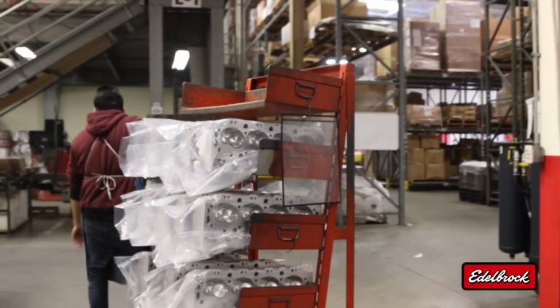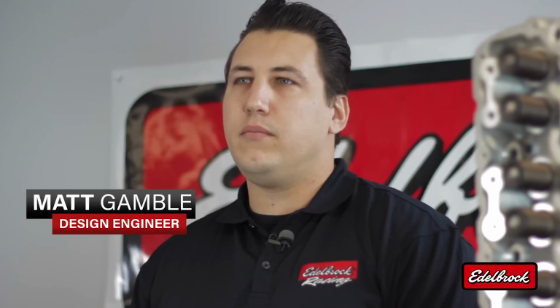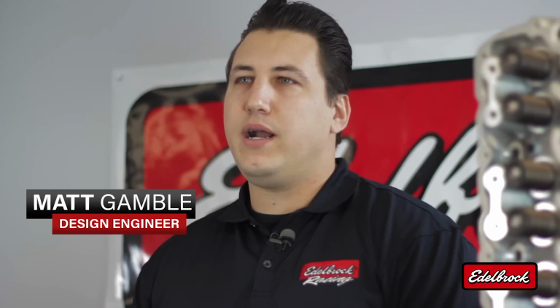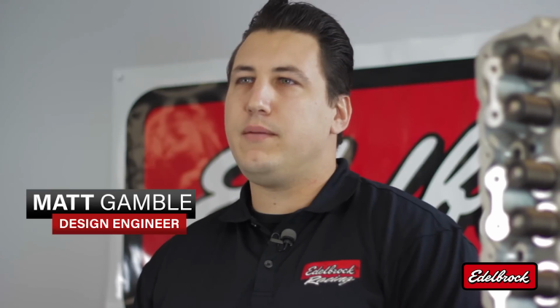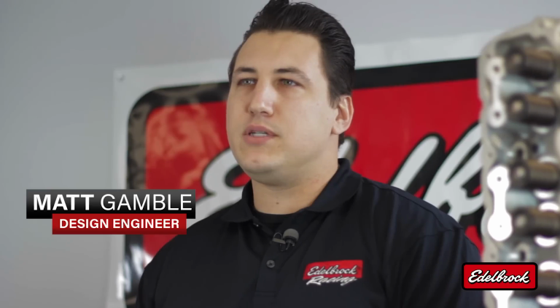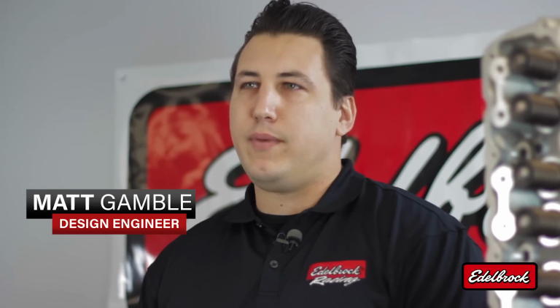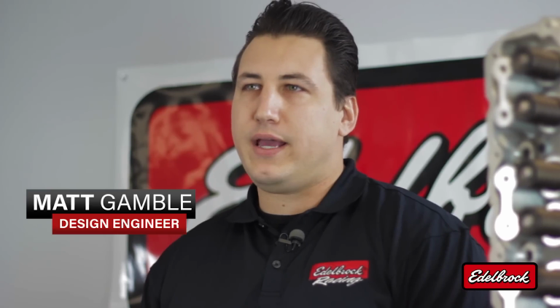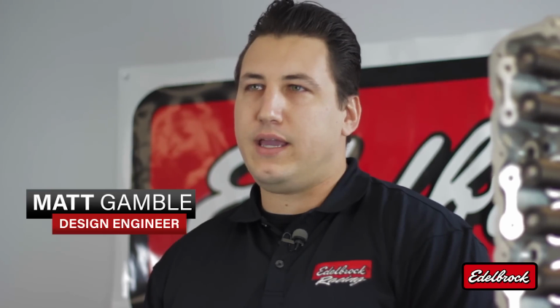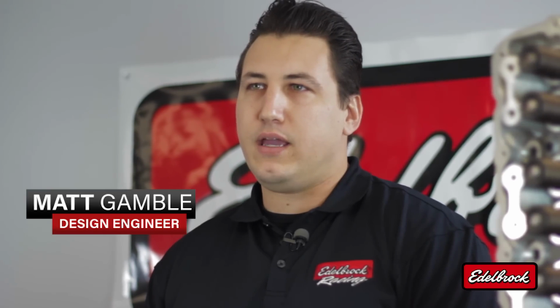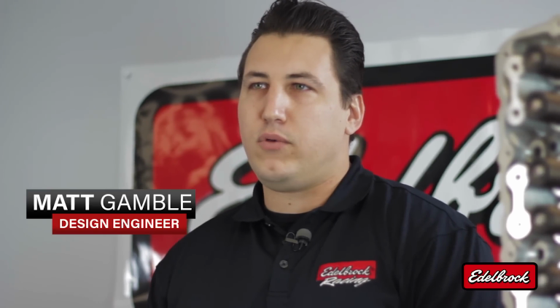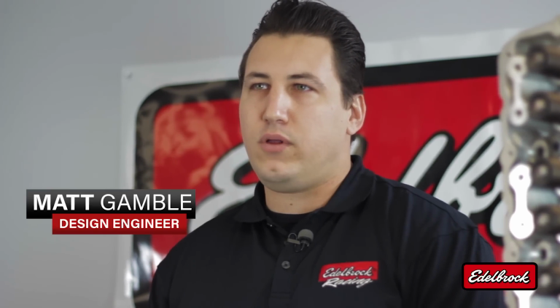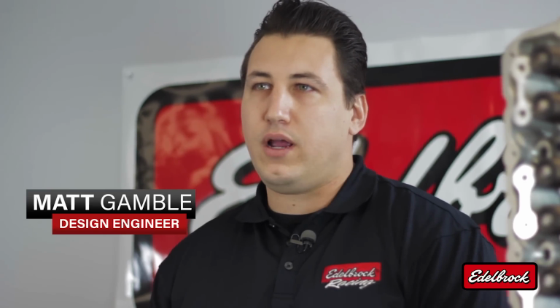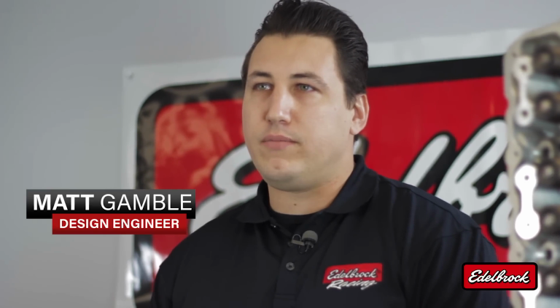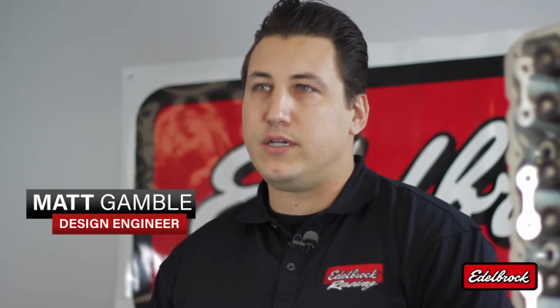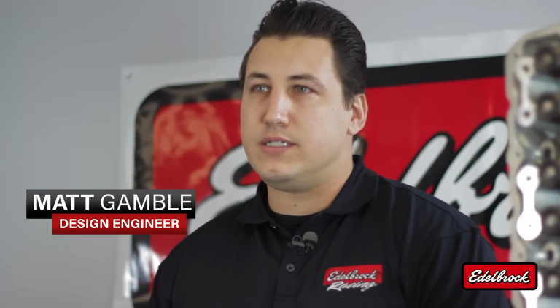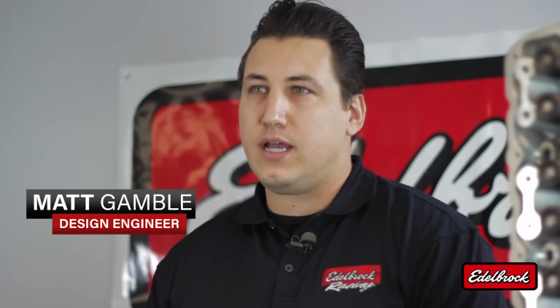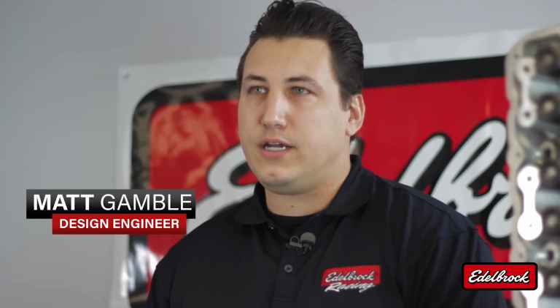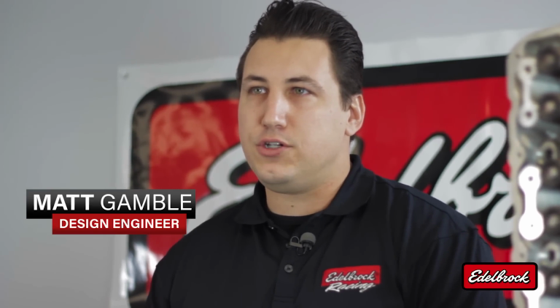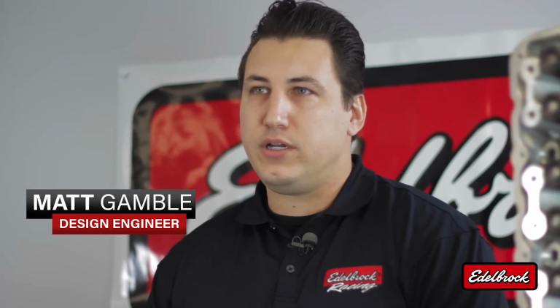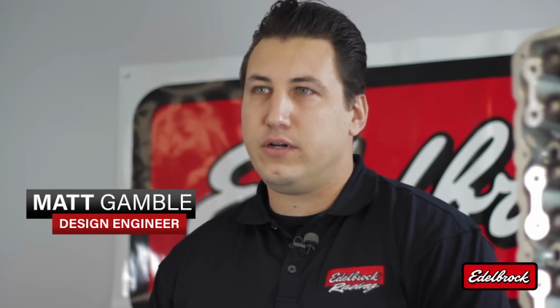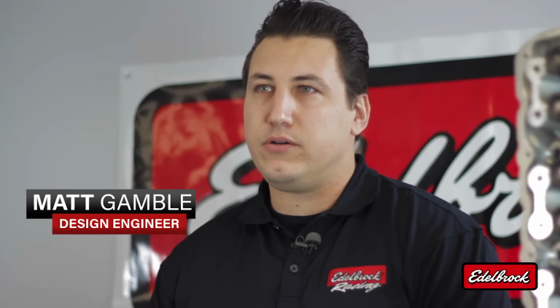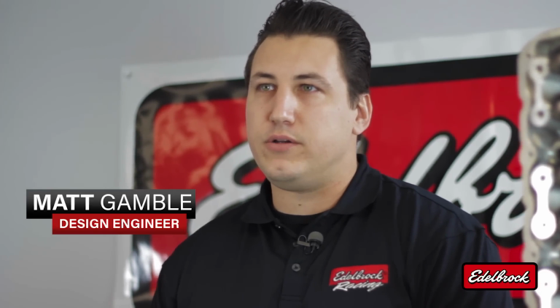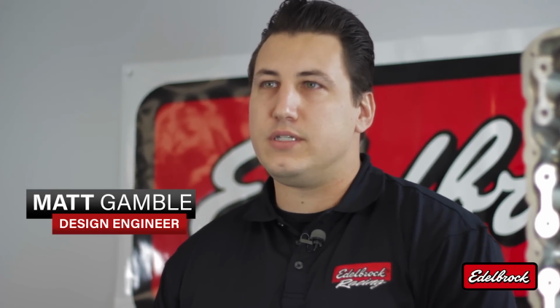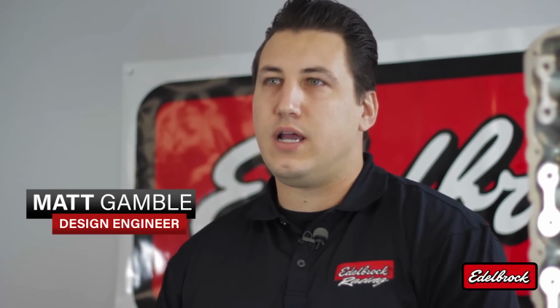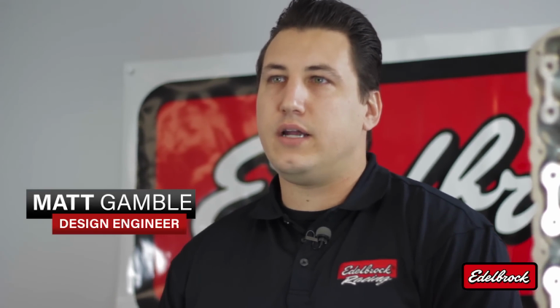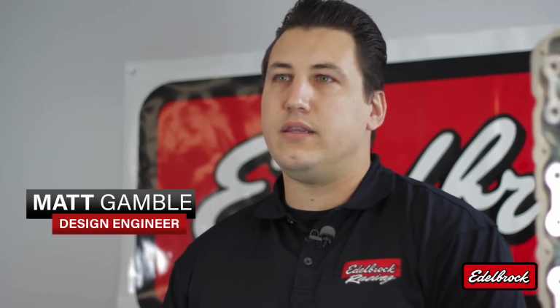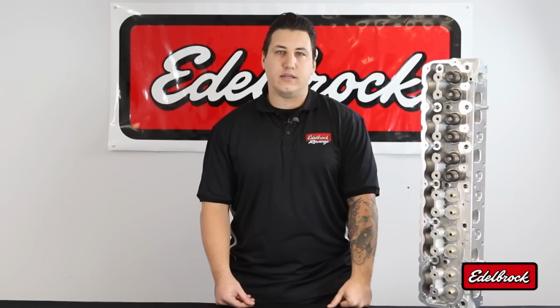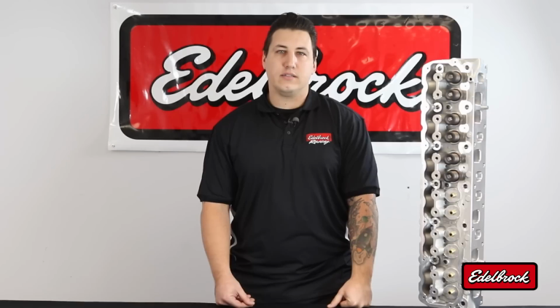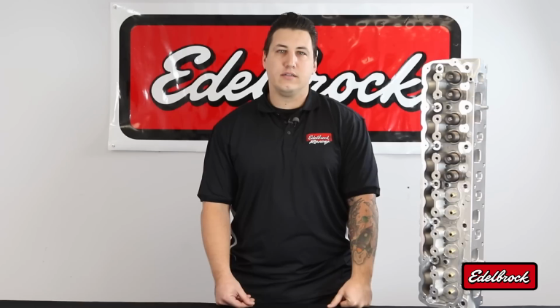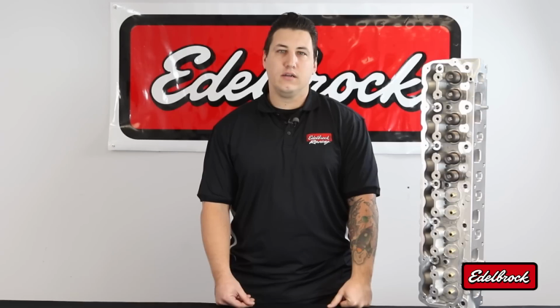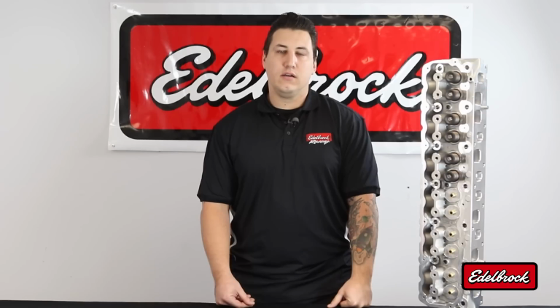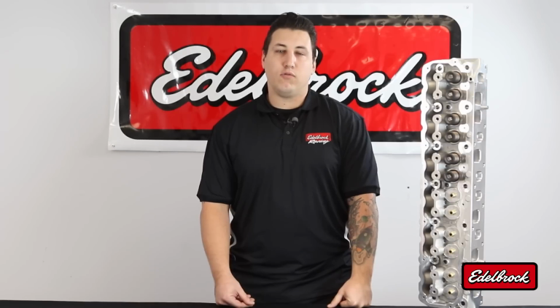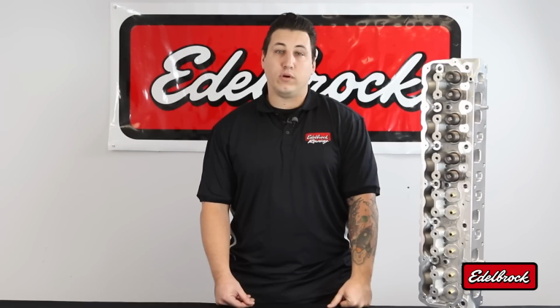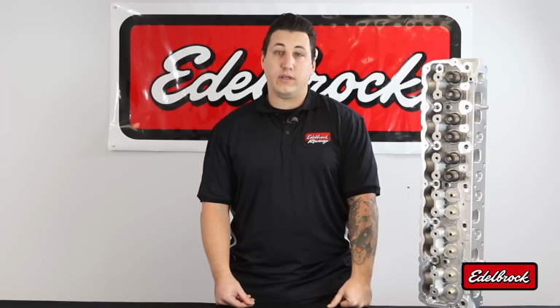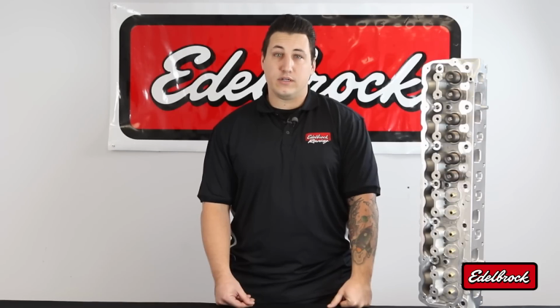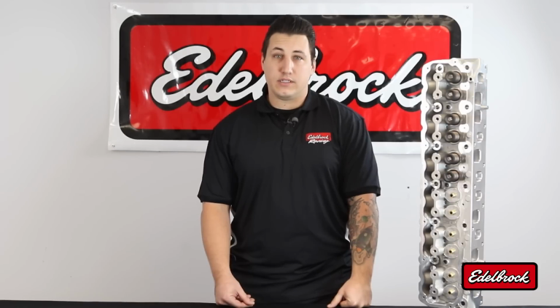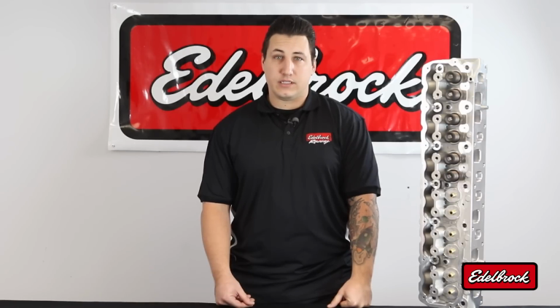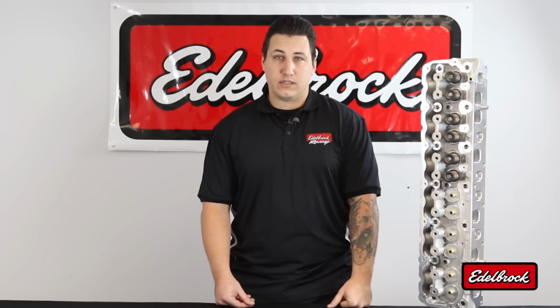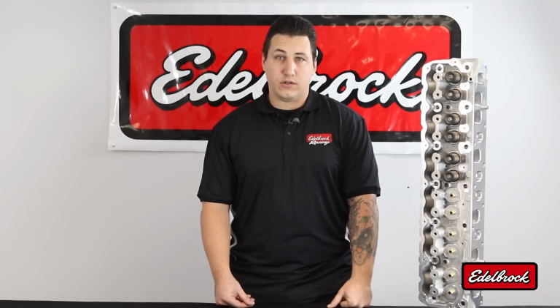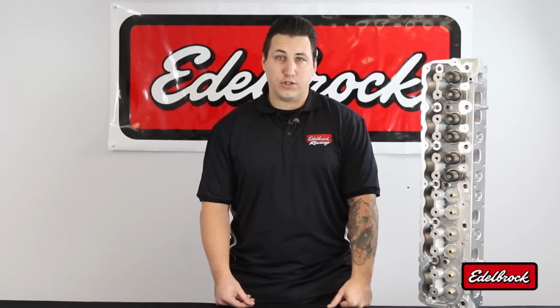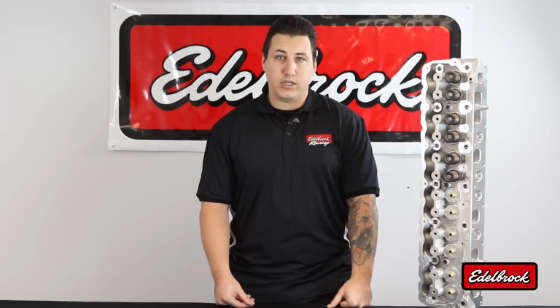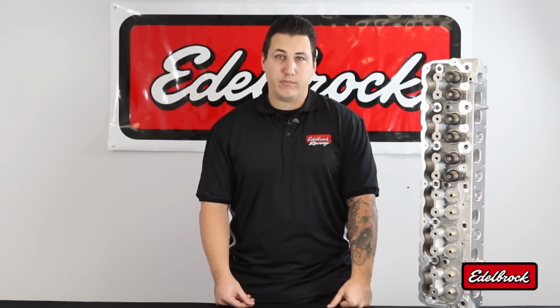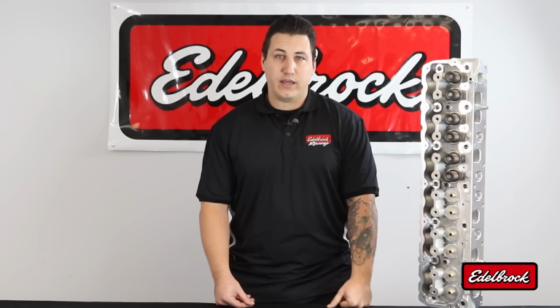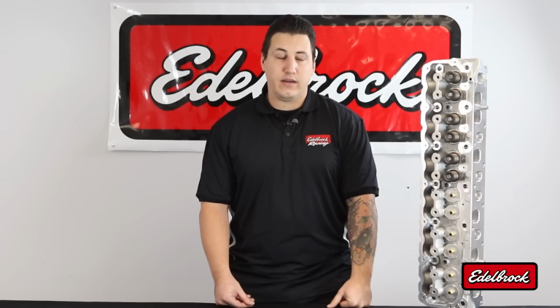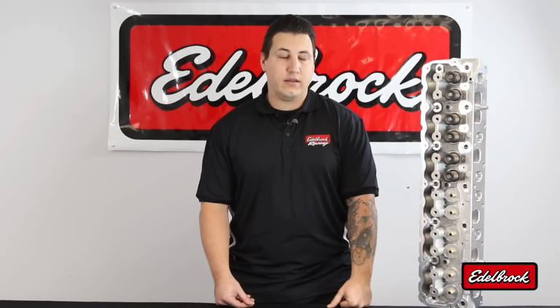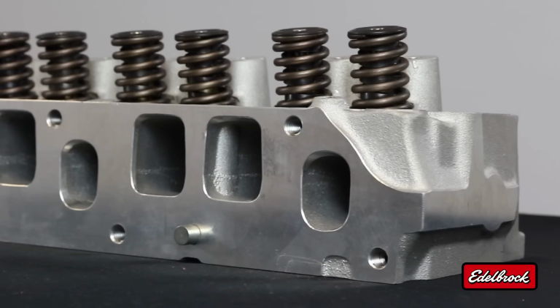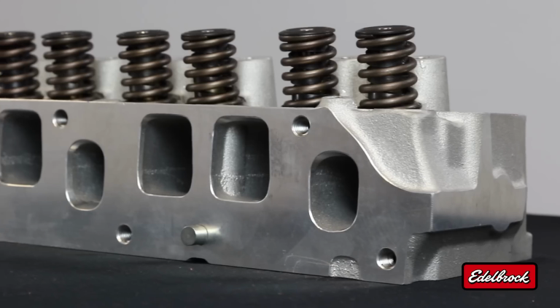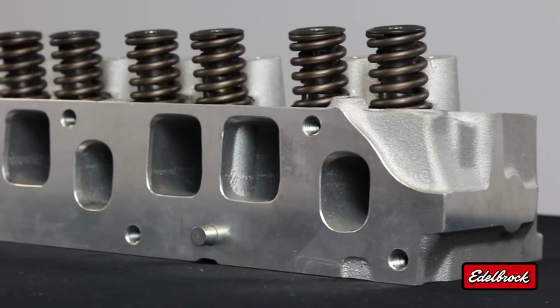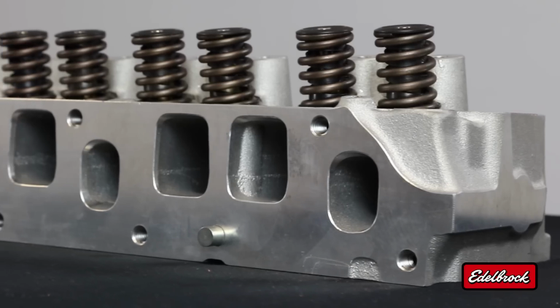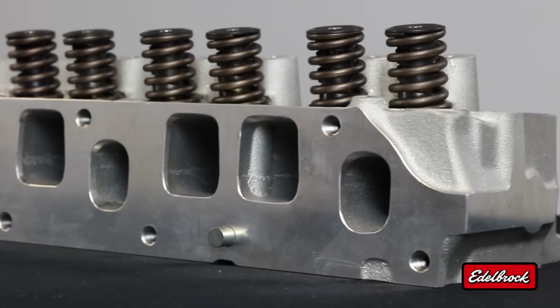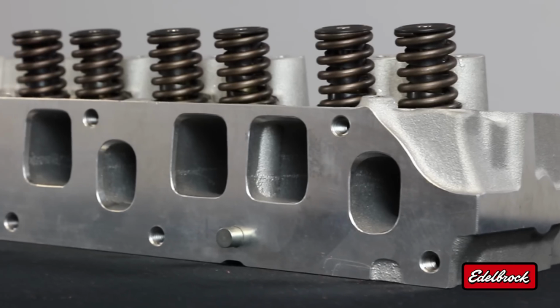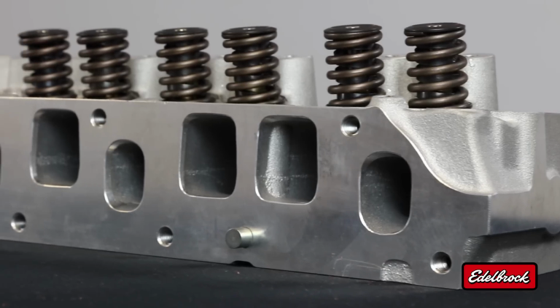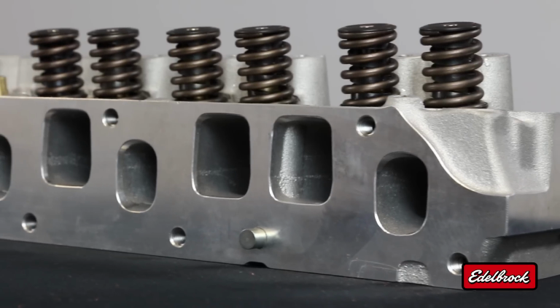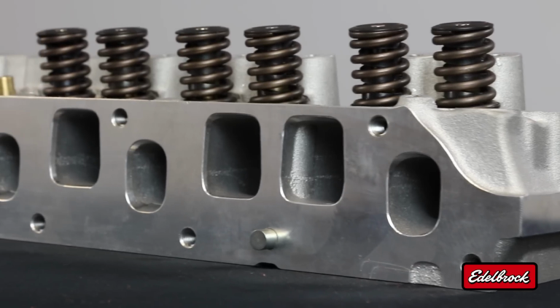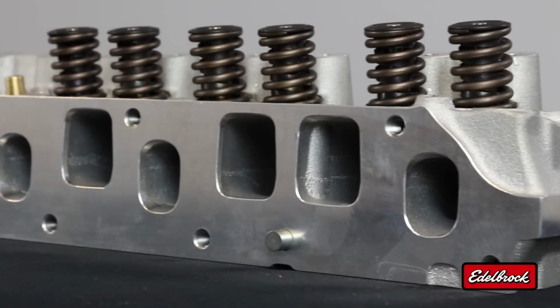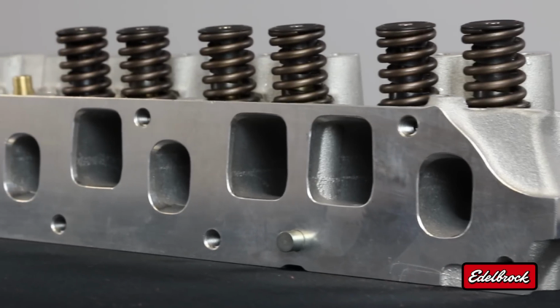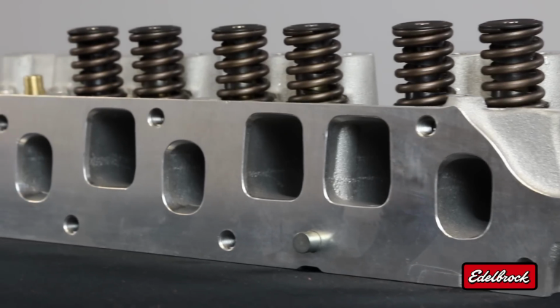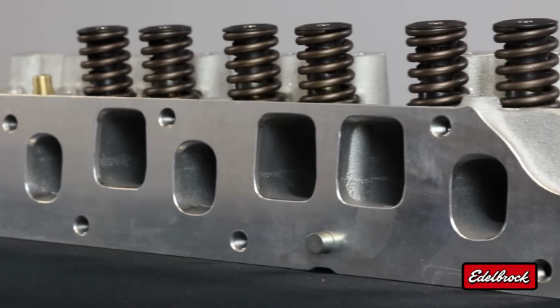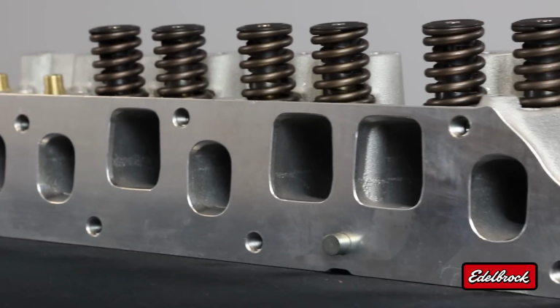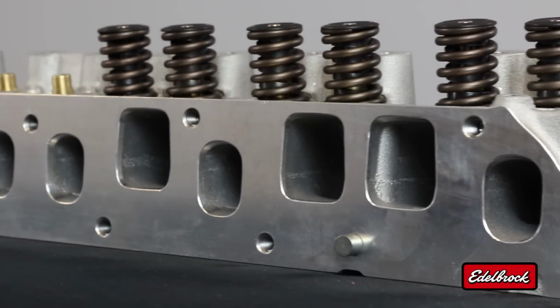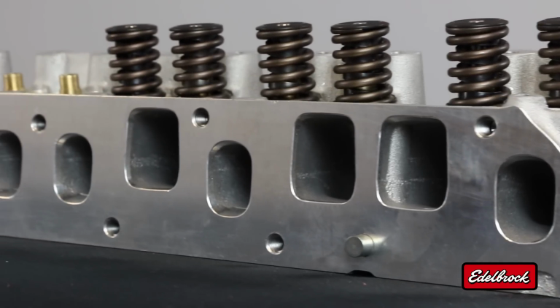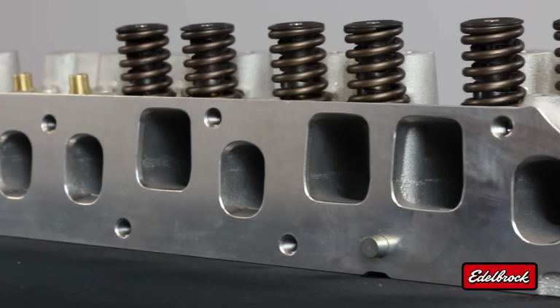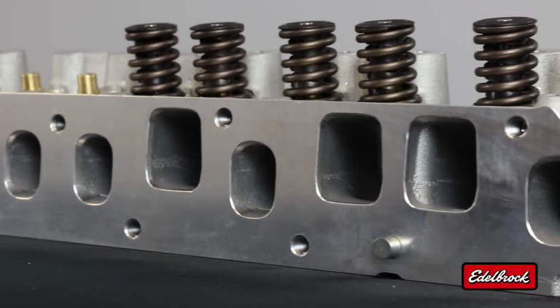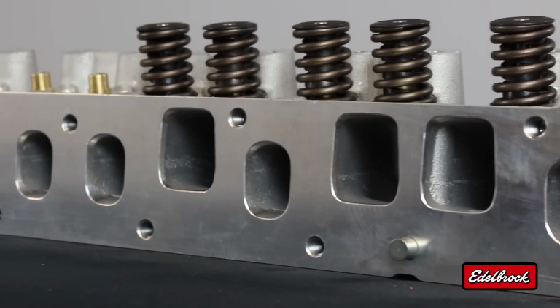My name is Matt Gamble. I'm the design engineer who designed this four-liter, six-cylinder Jeep head, designed with an eye on performance and durability.